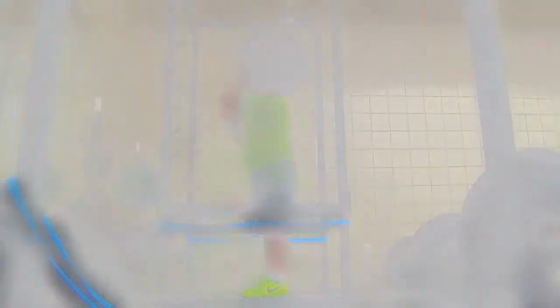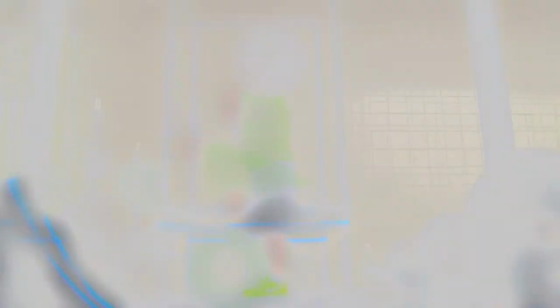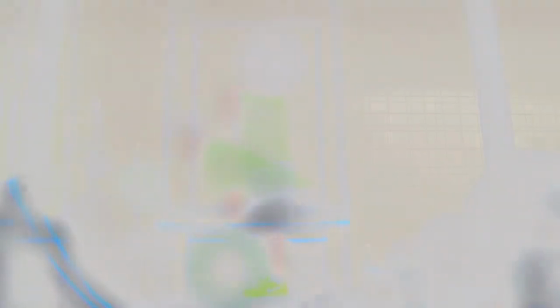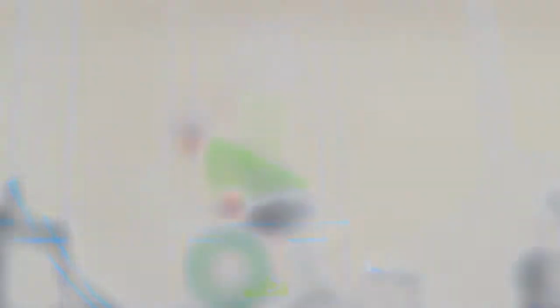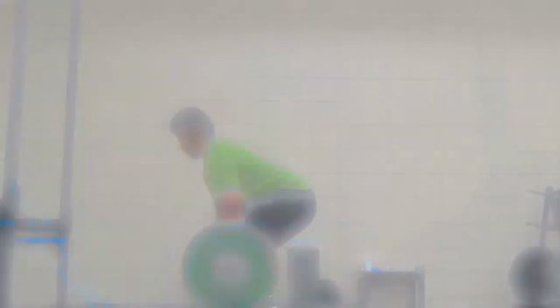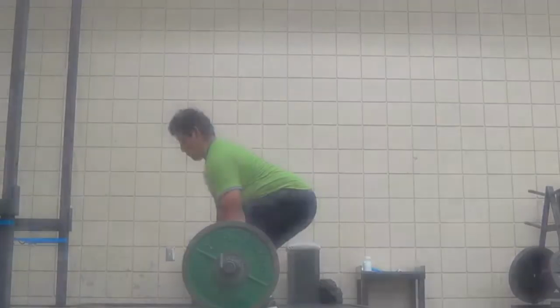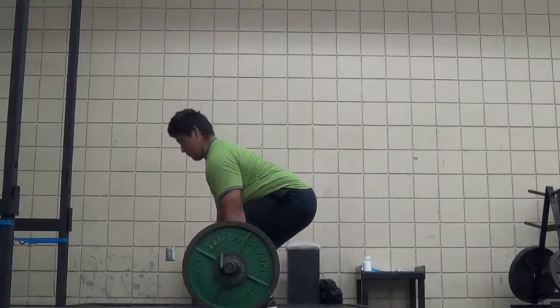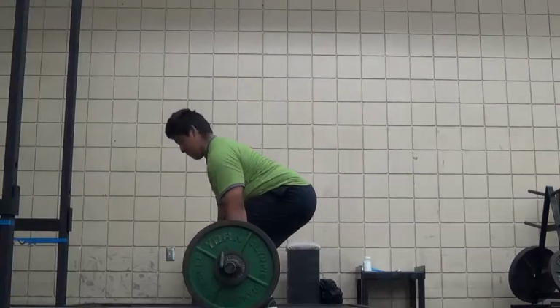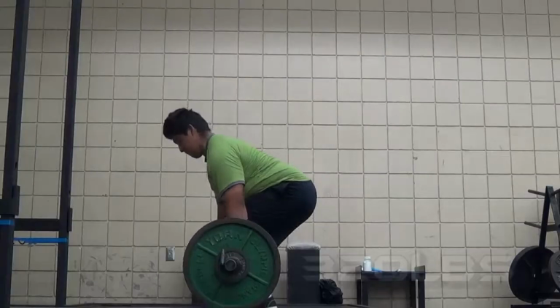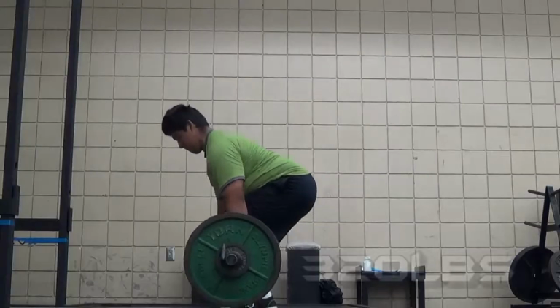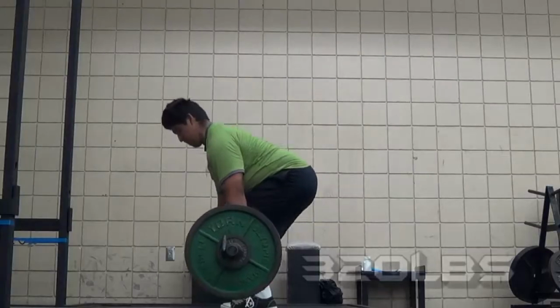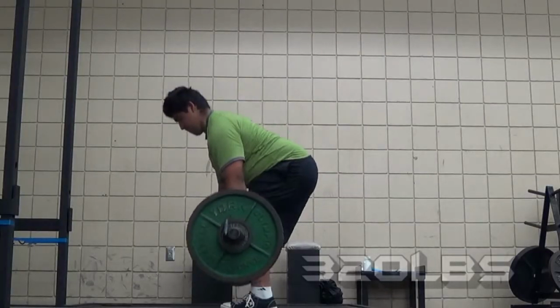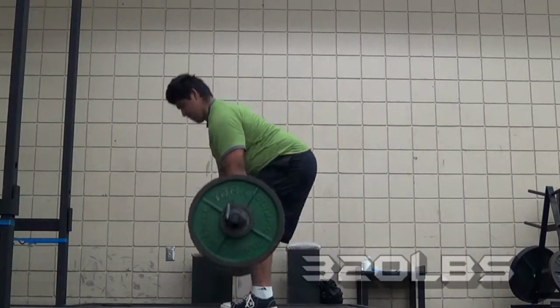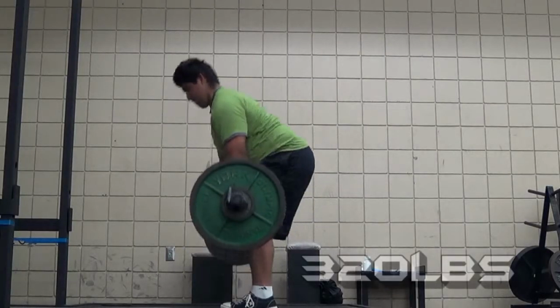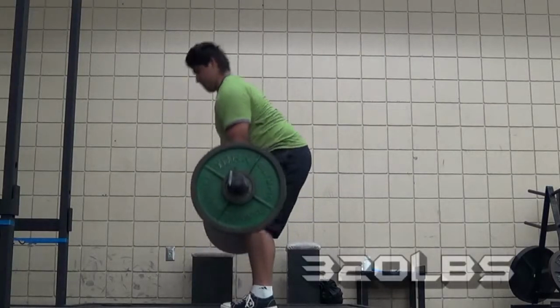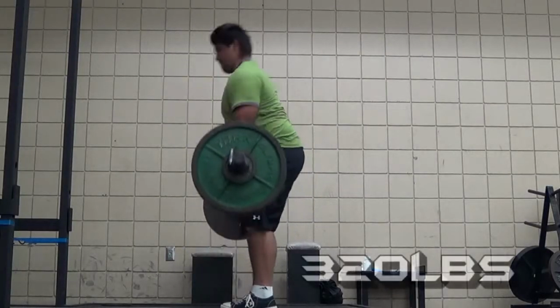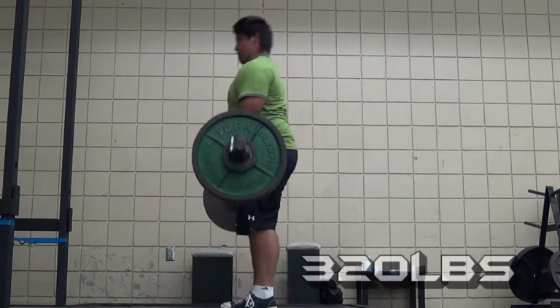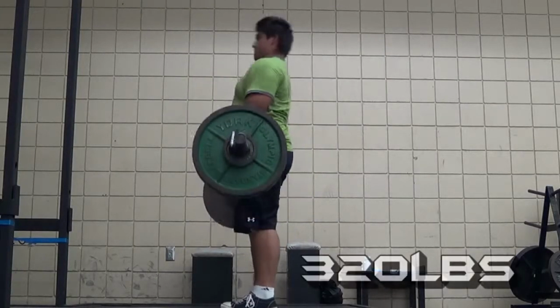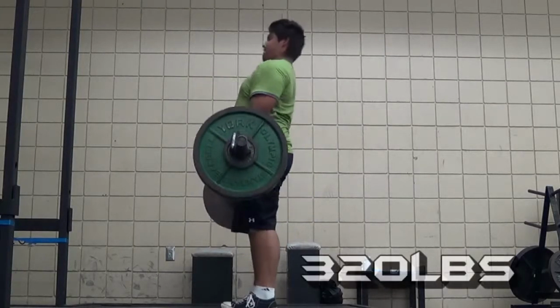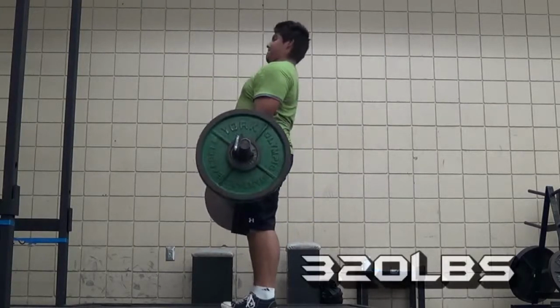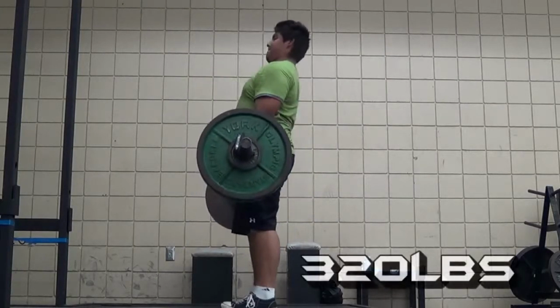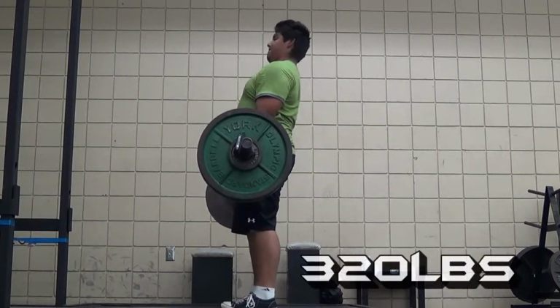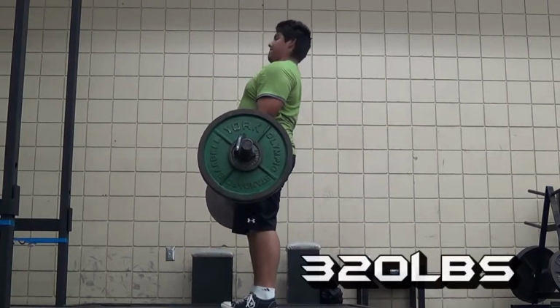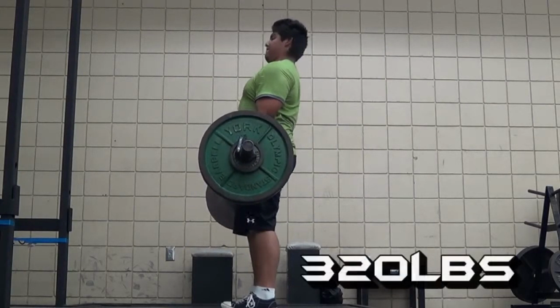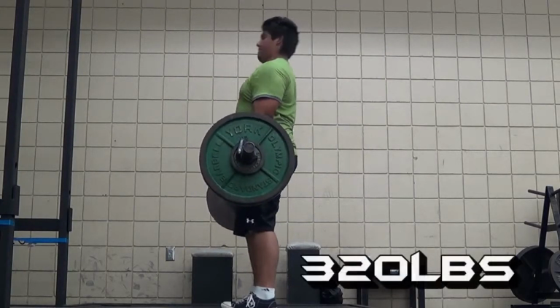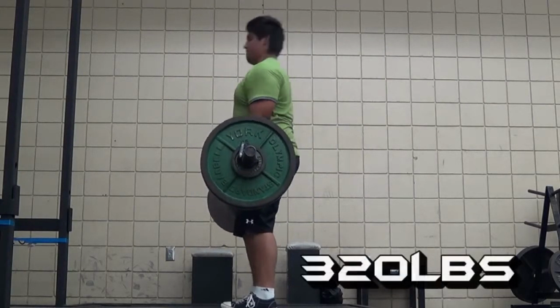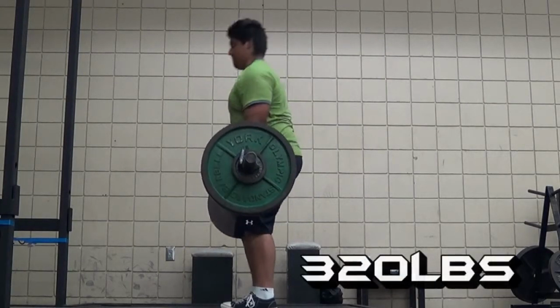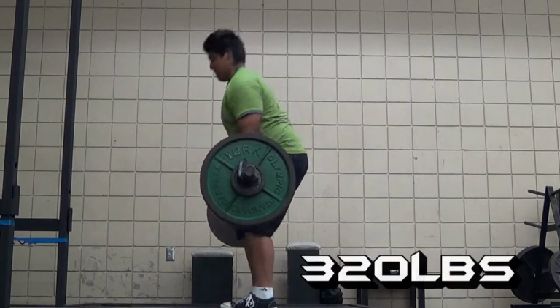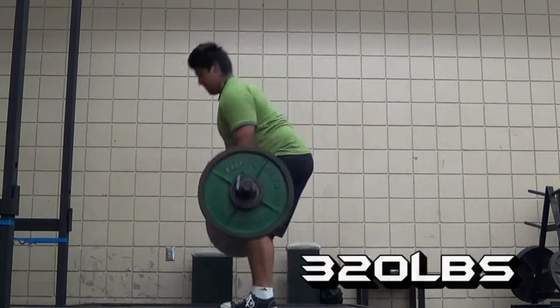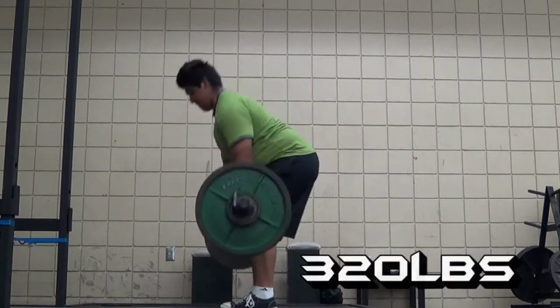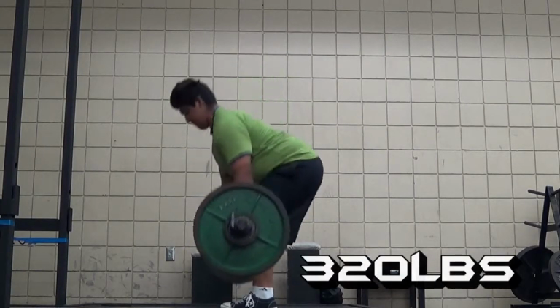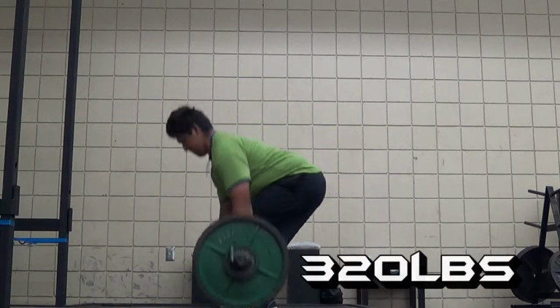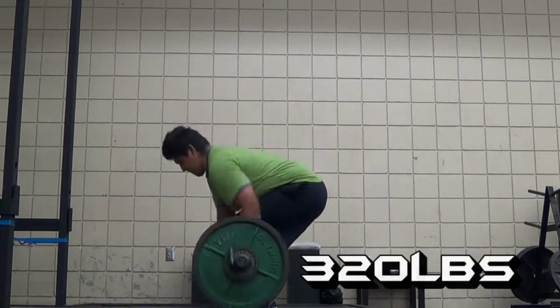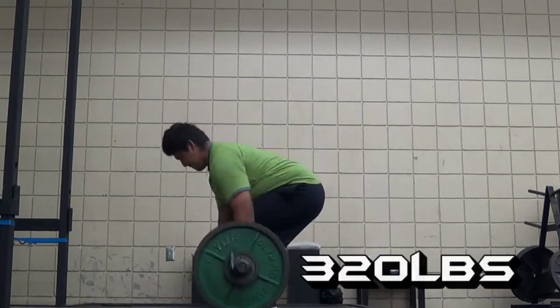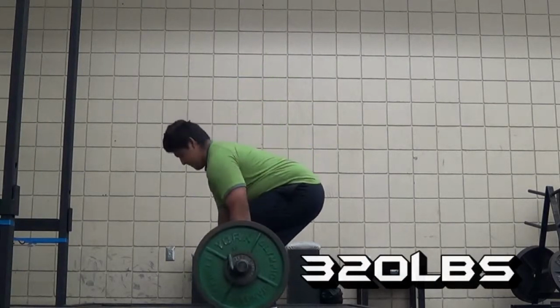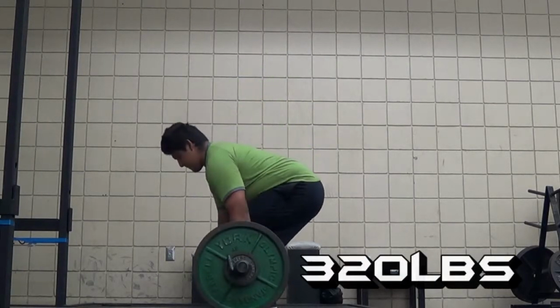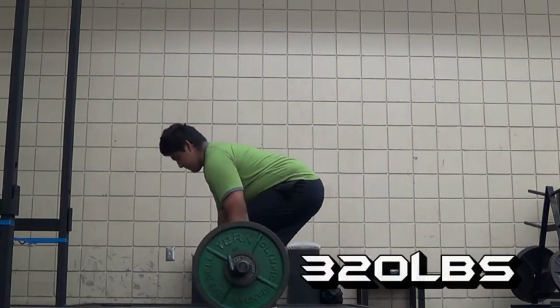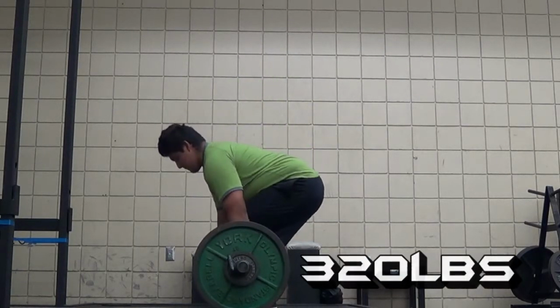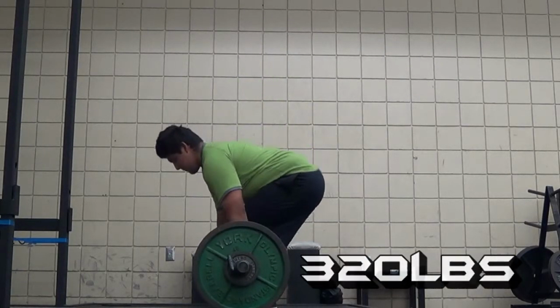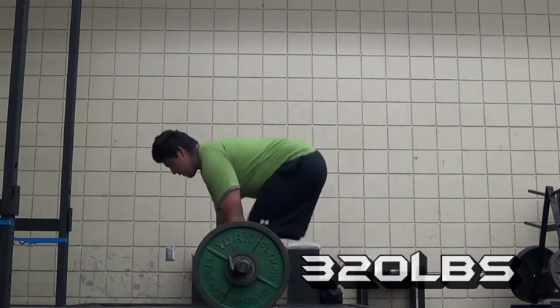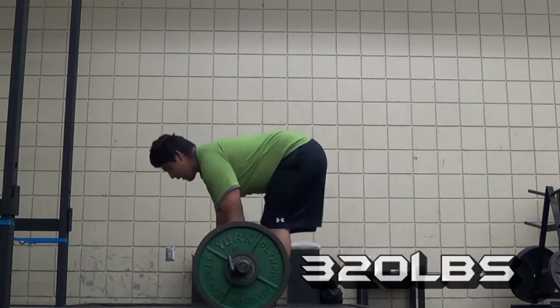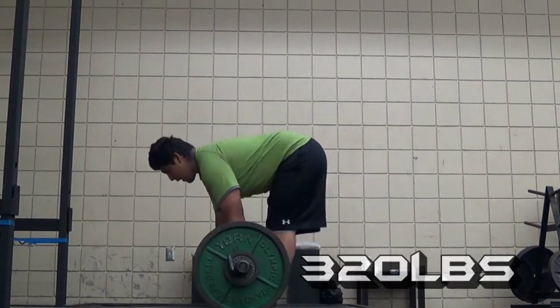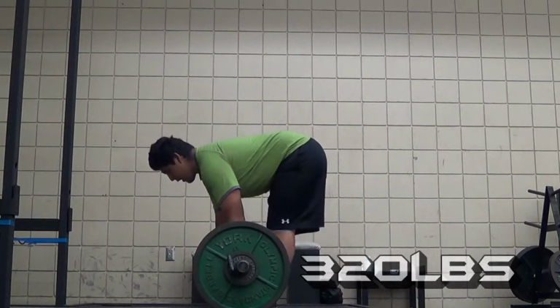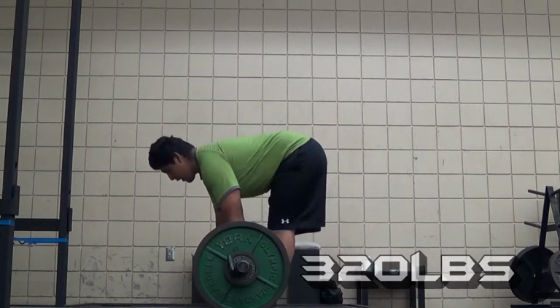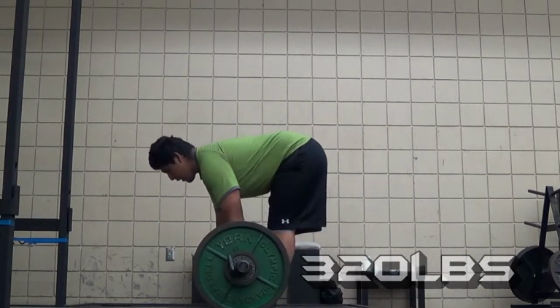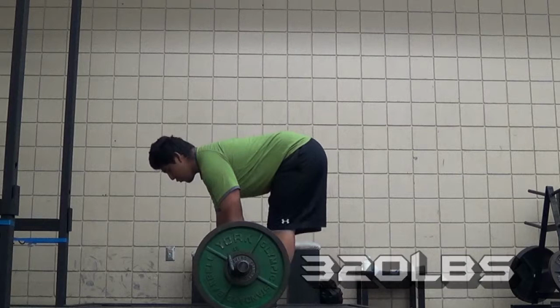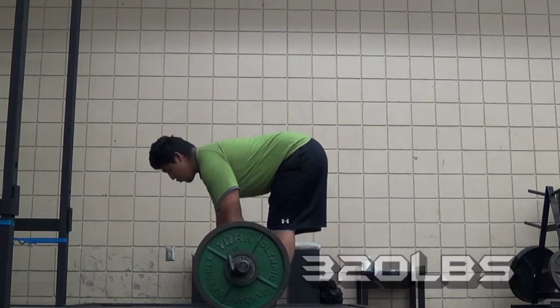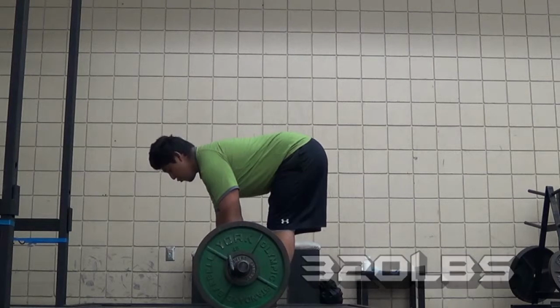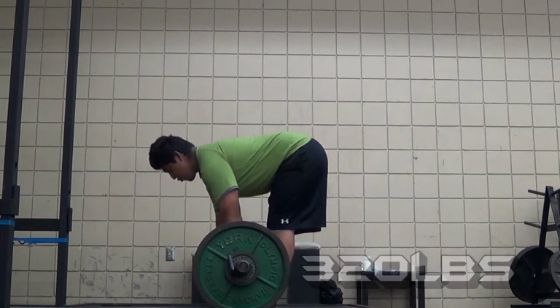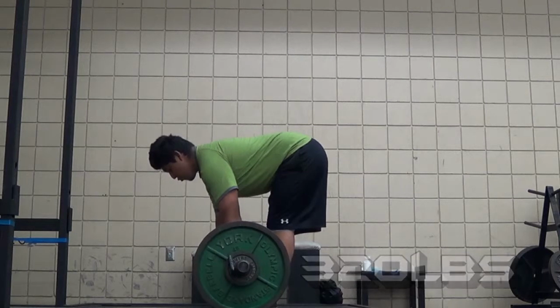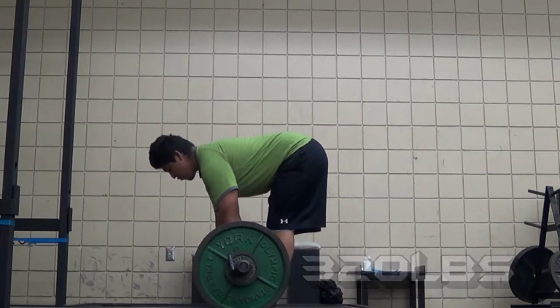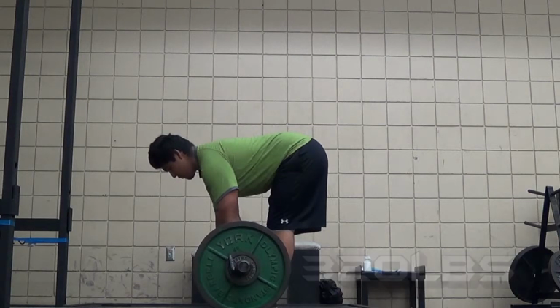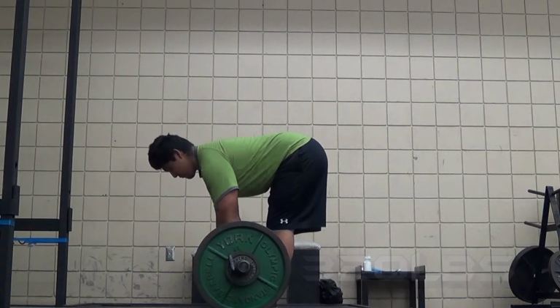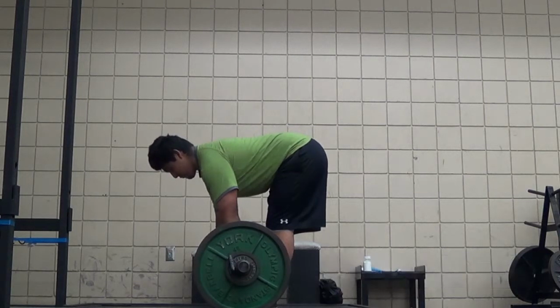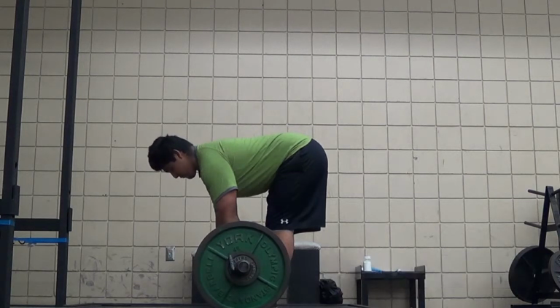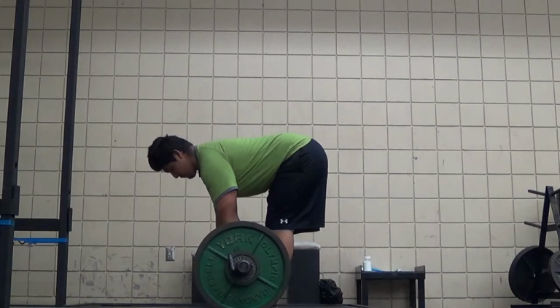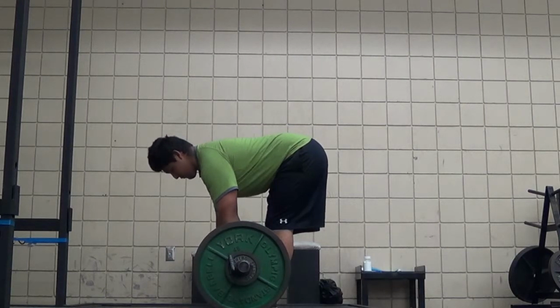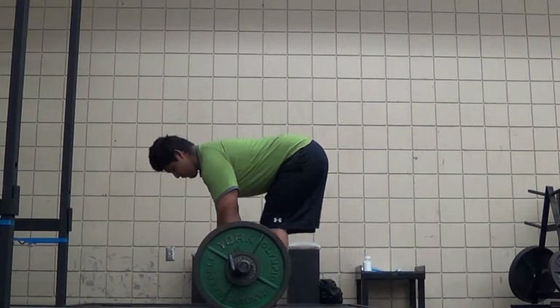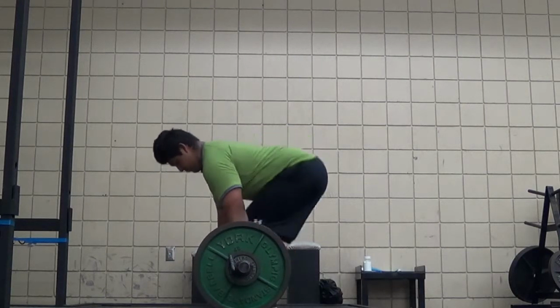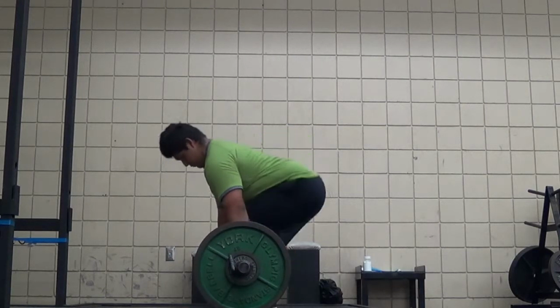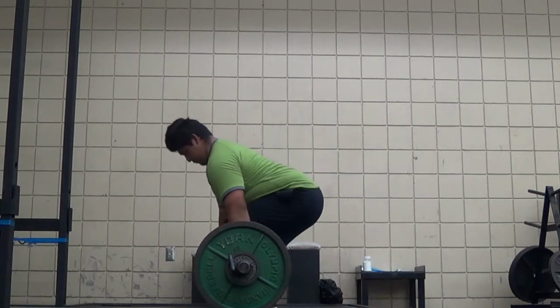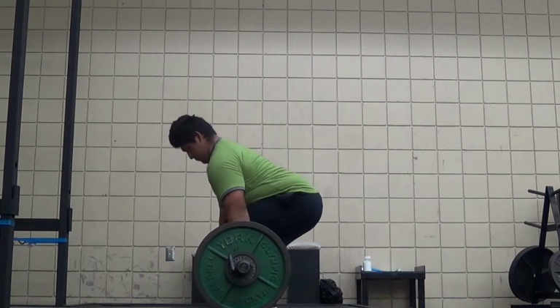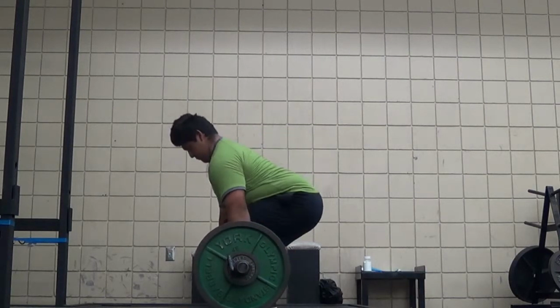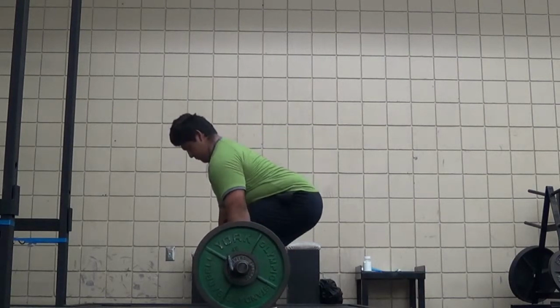Deadlift, 320 pounds. Got this for four reps — it was a grind.